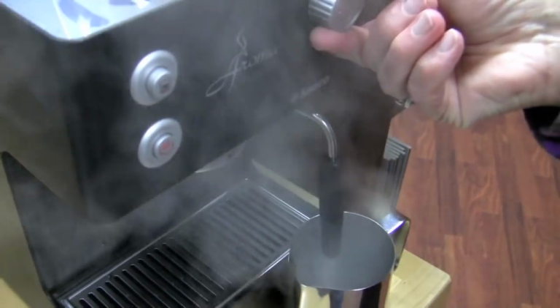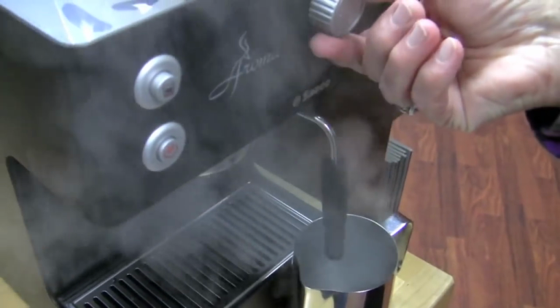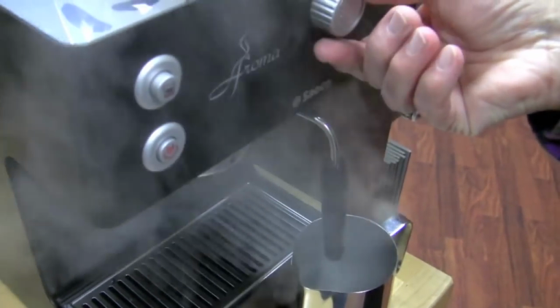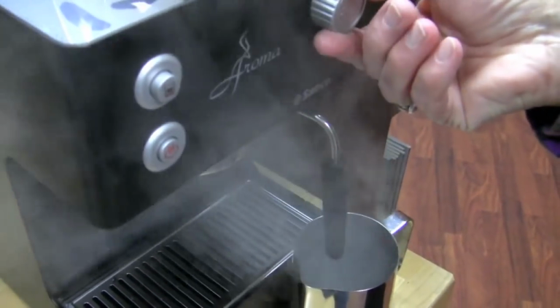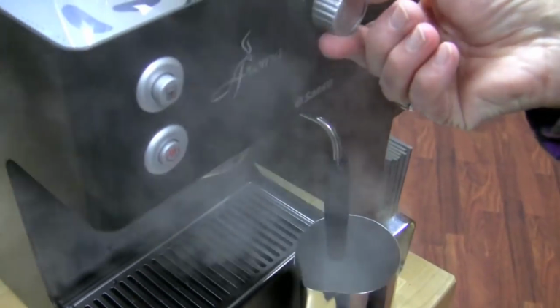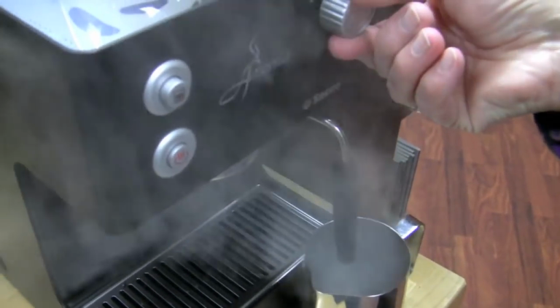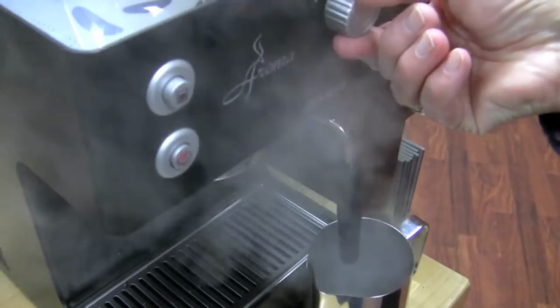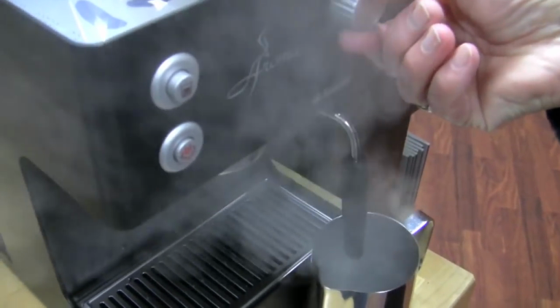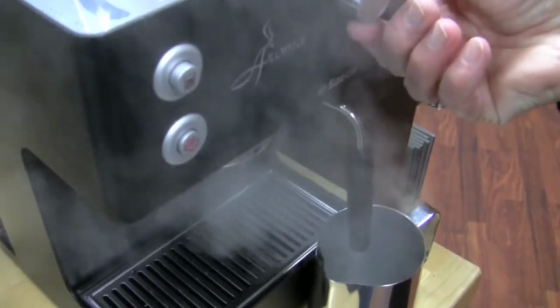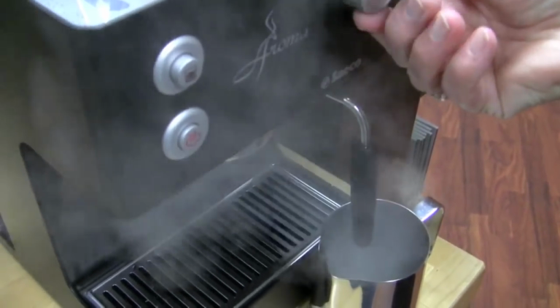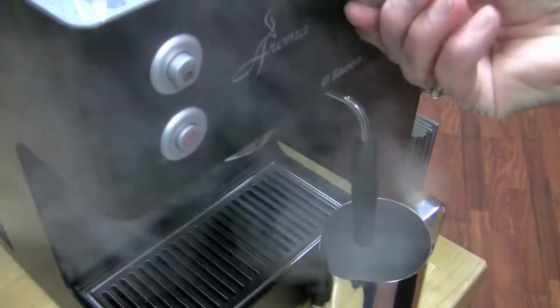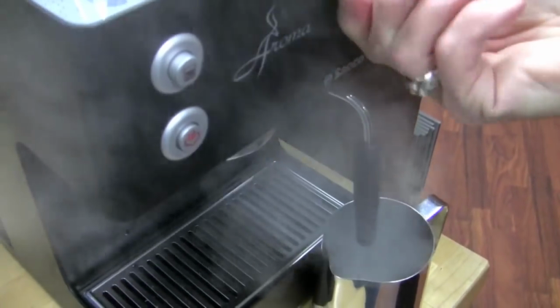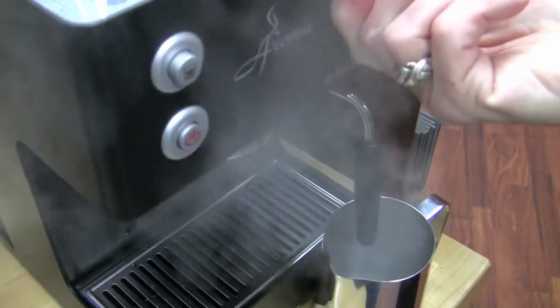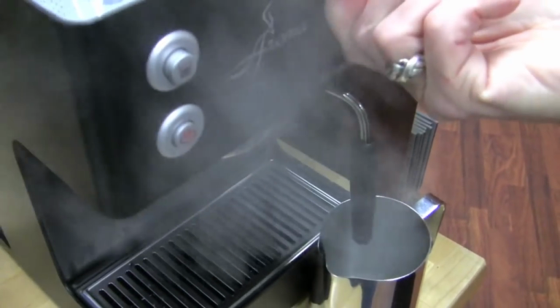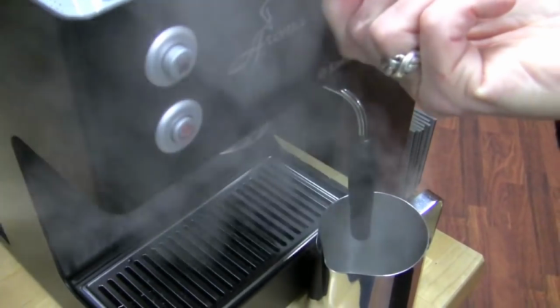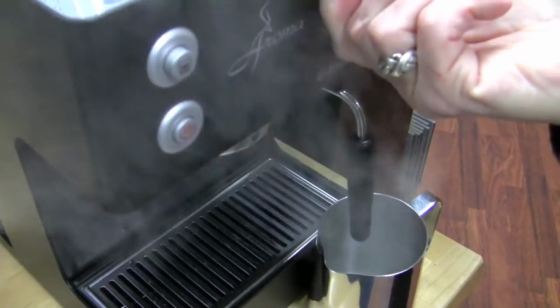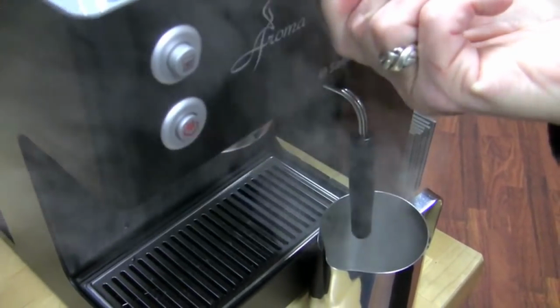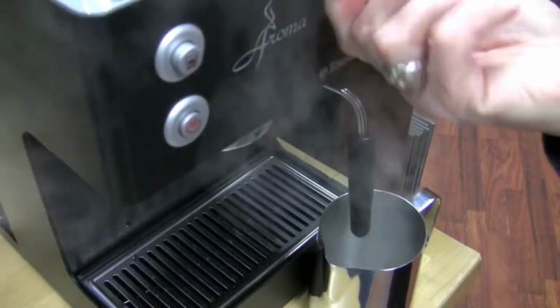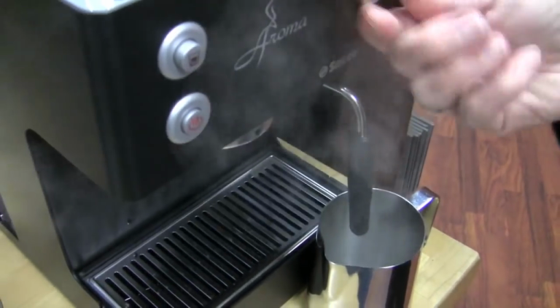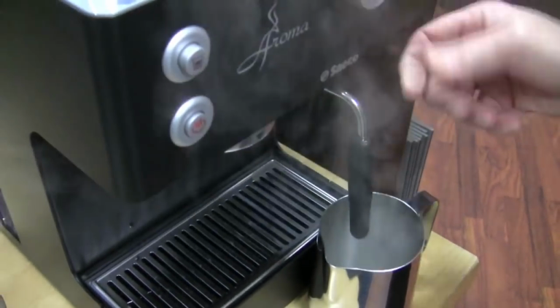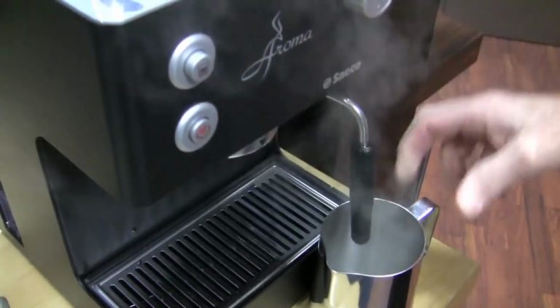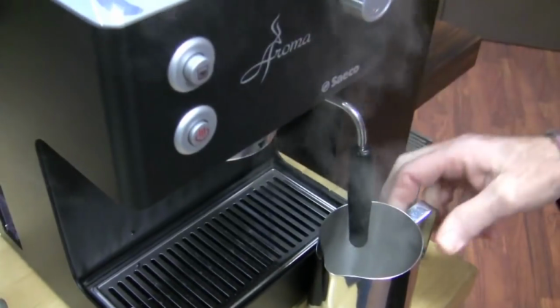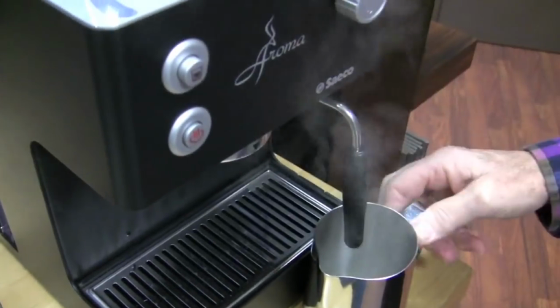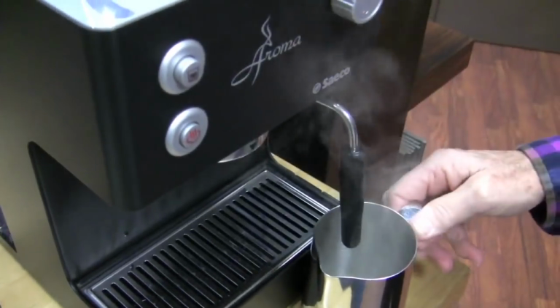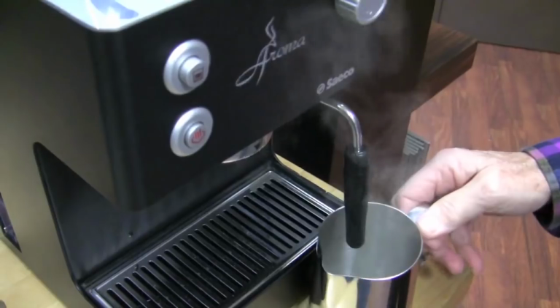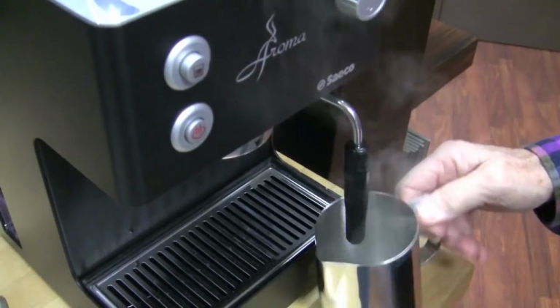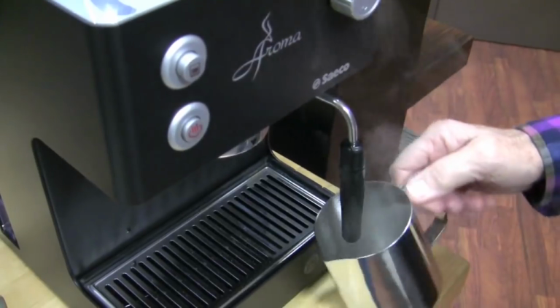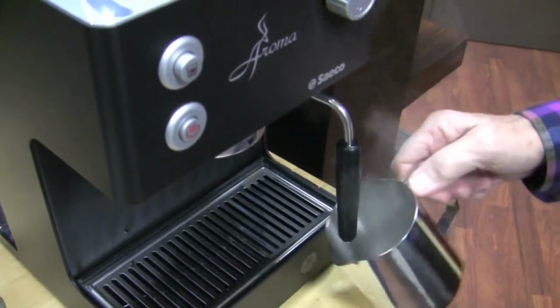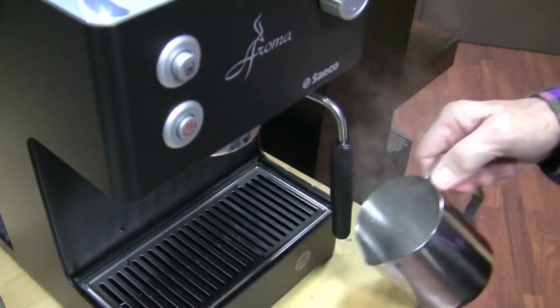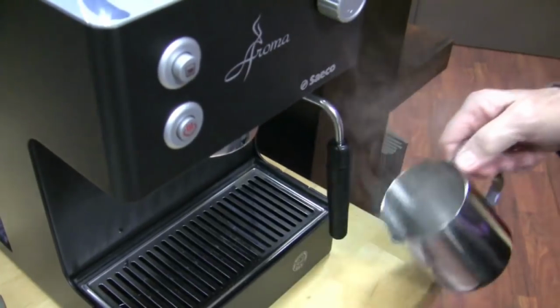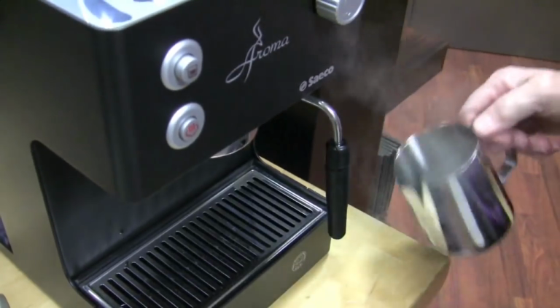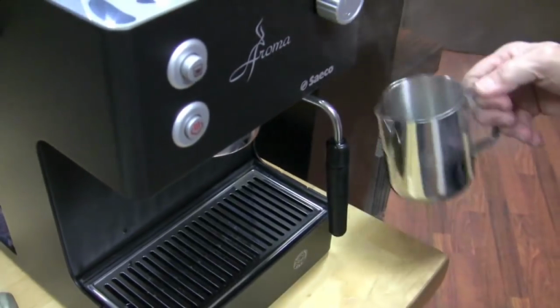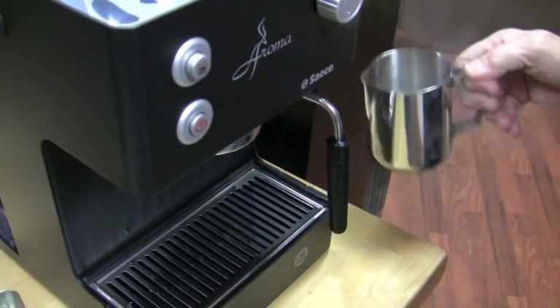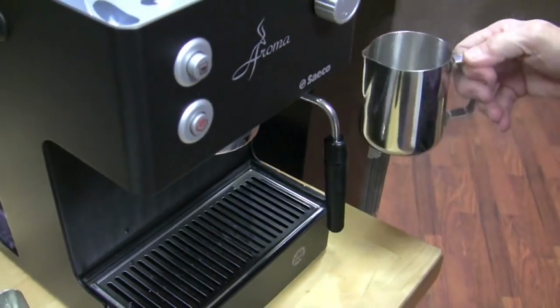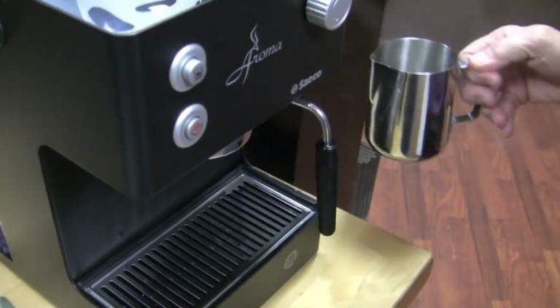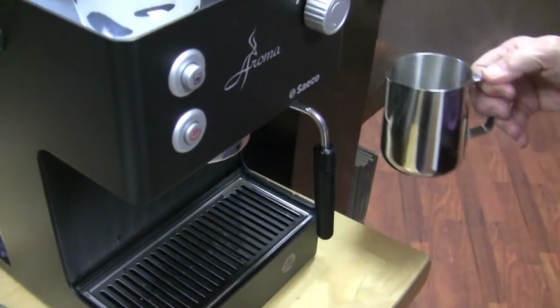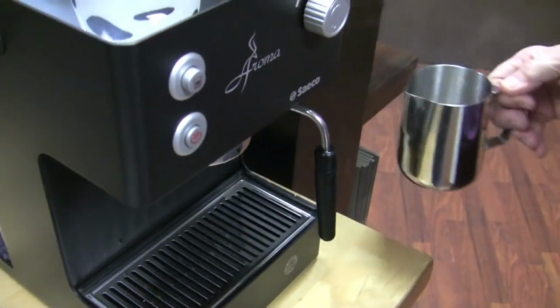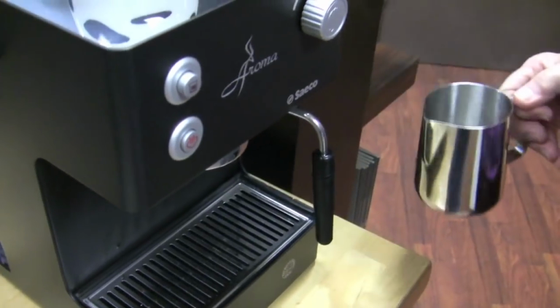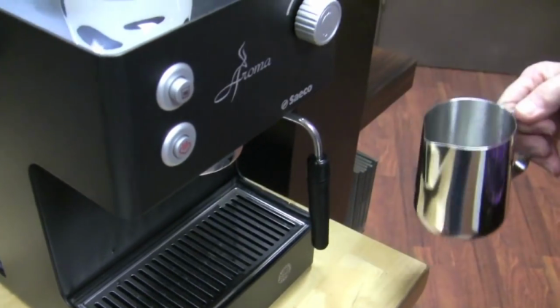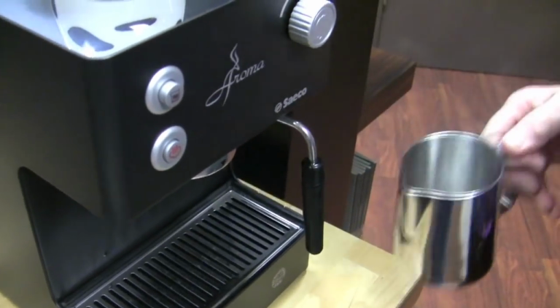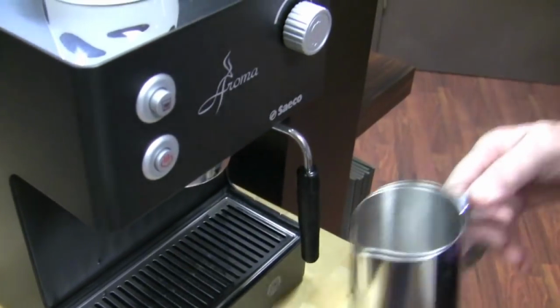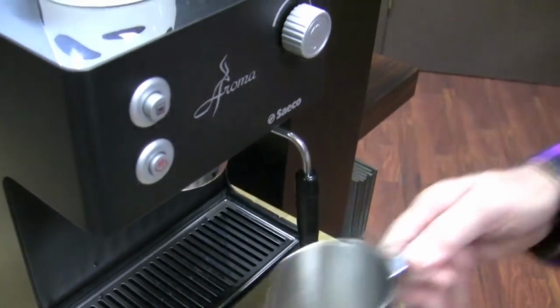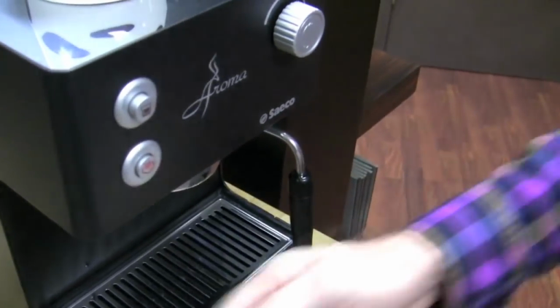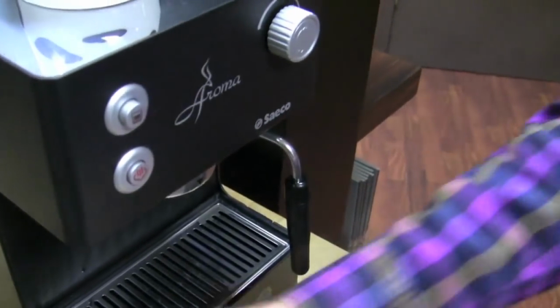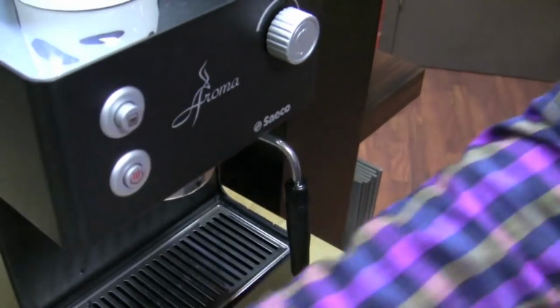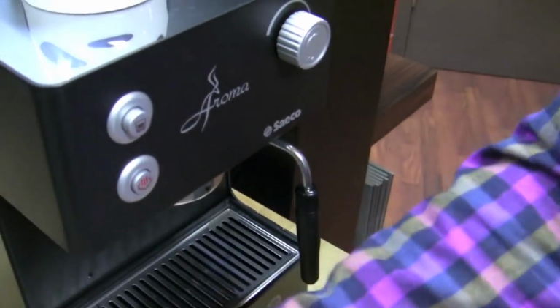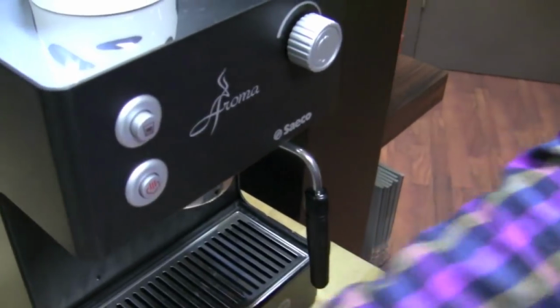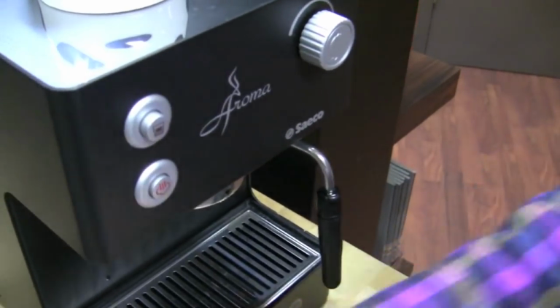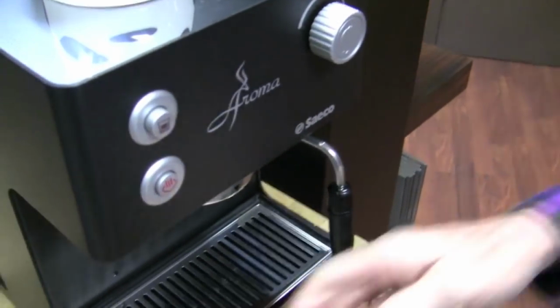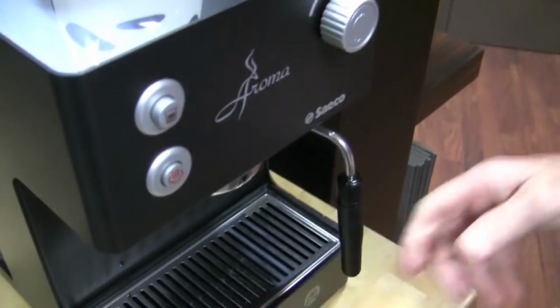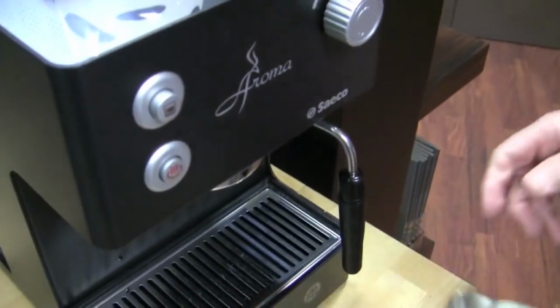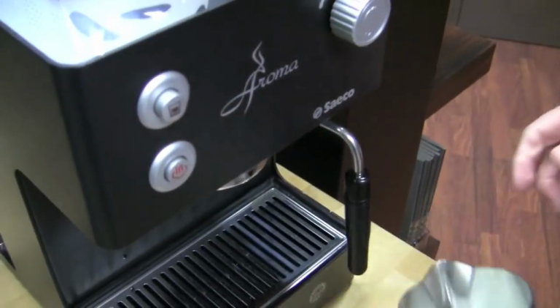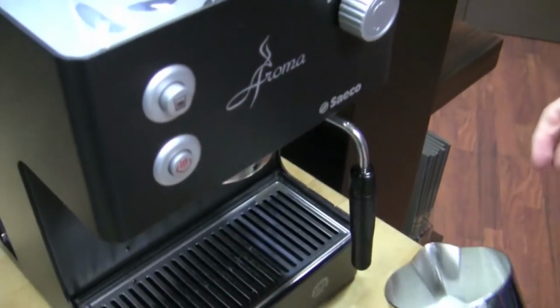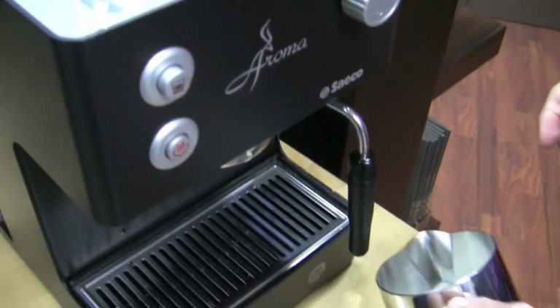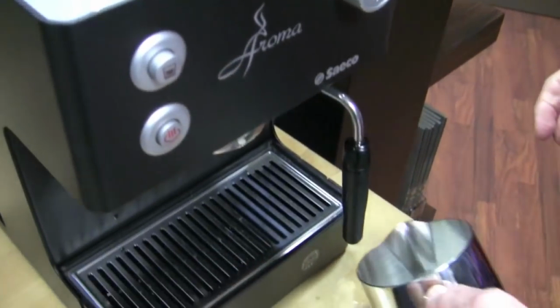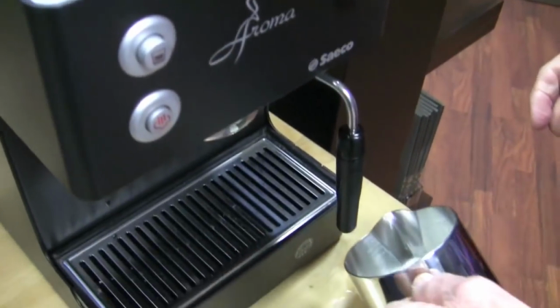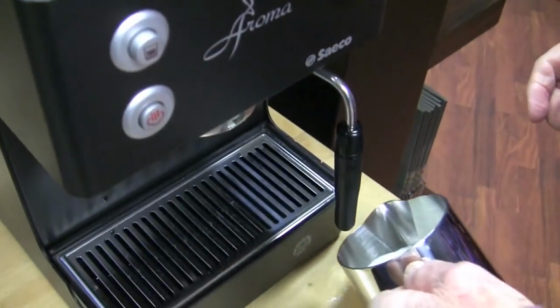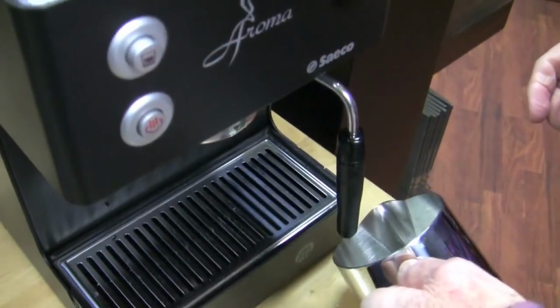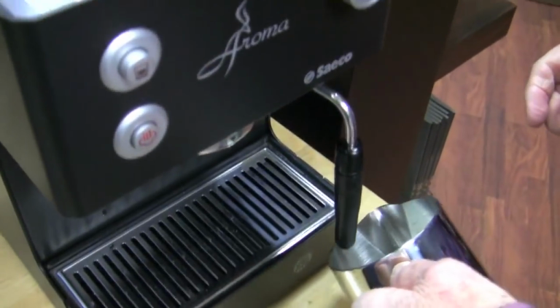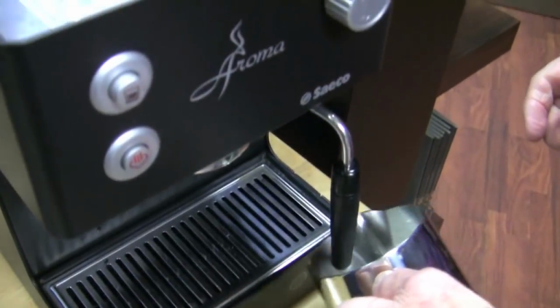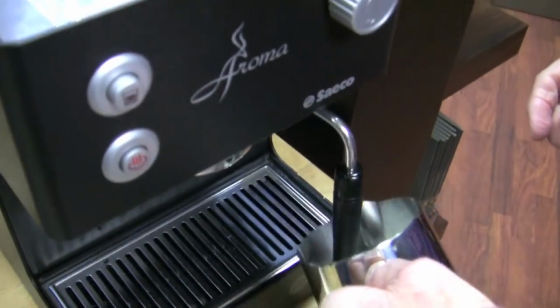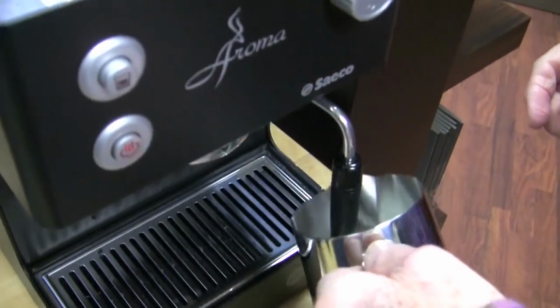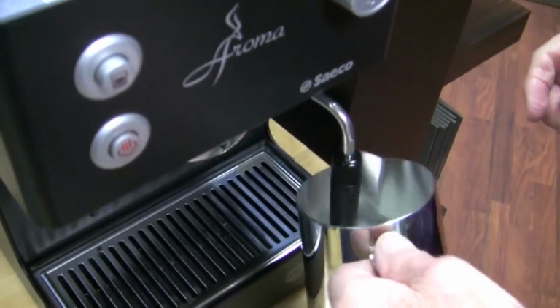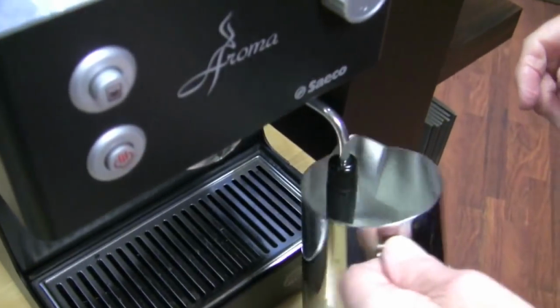Just taking all of the condensation off — getting rid of every ounce of it.